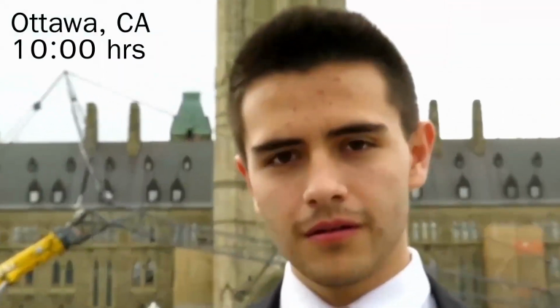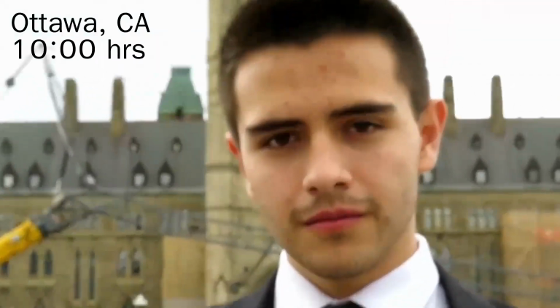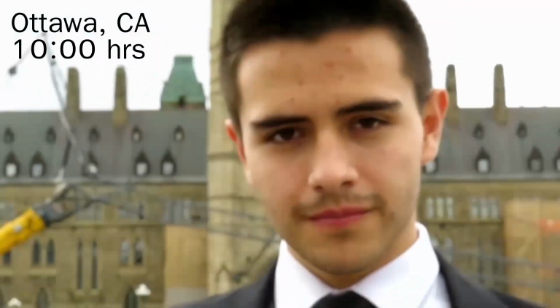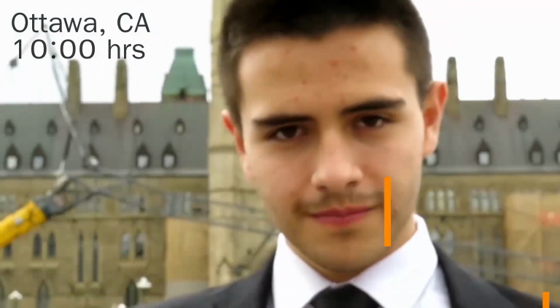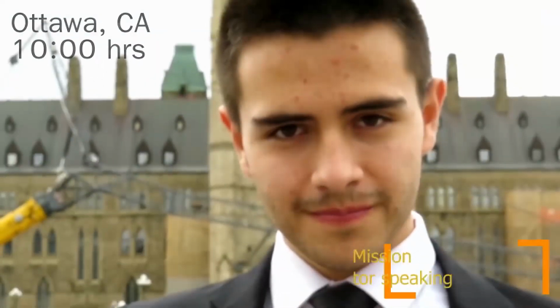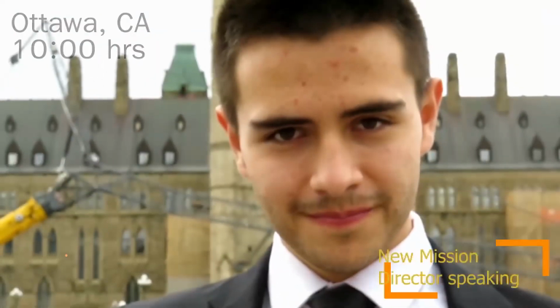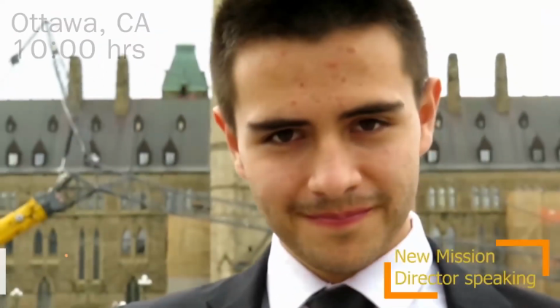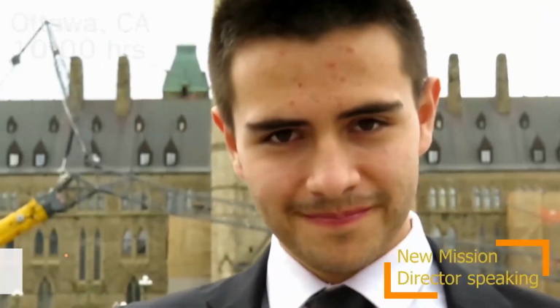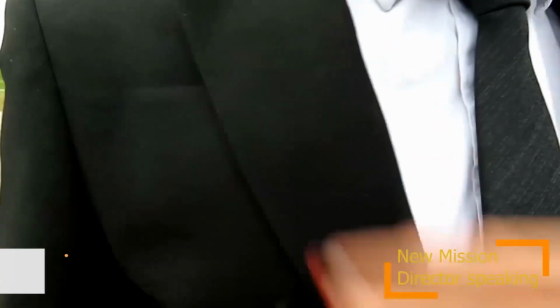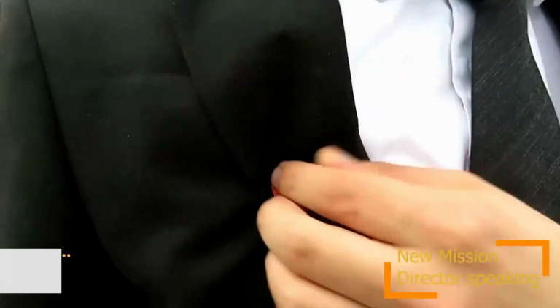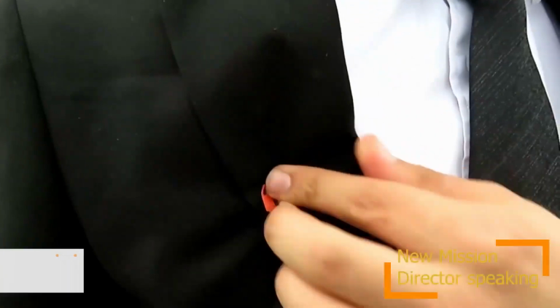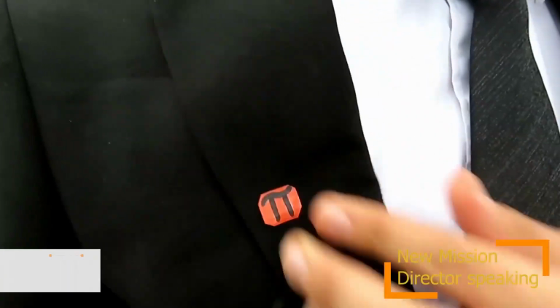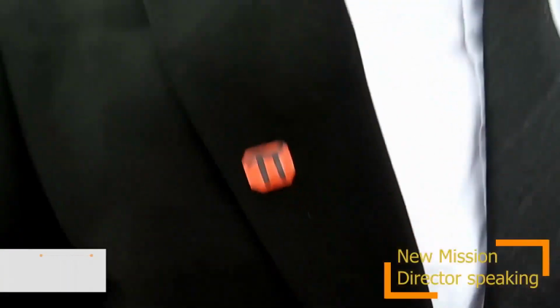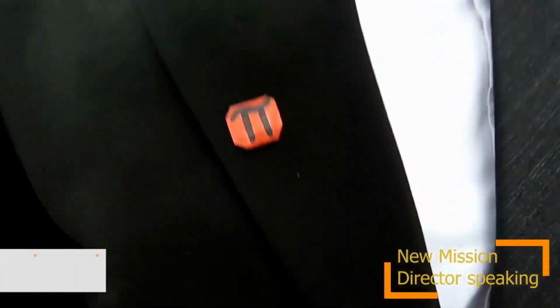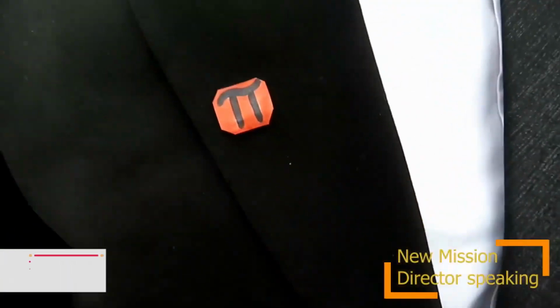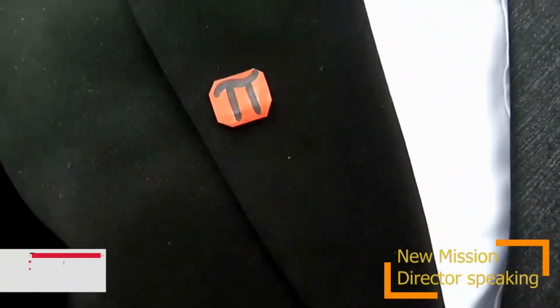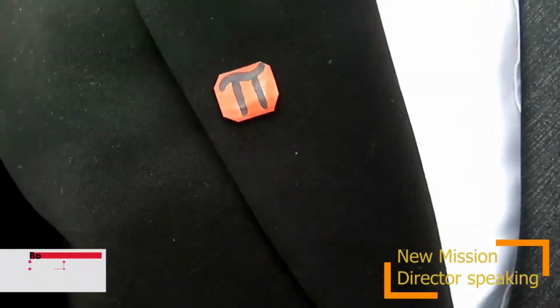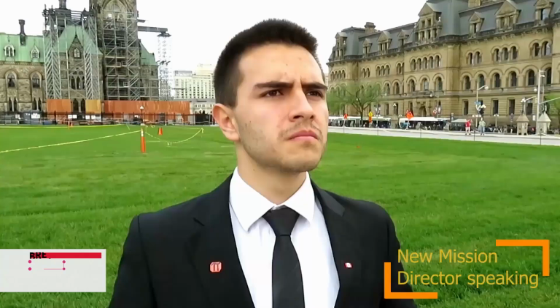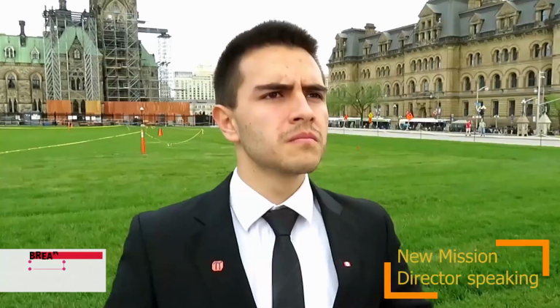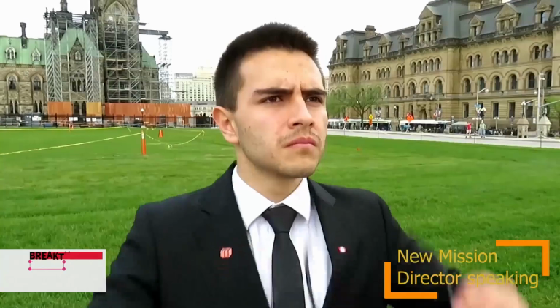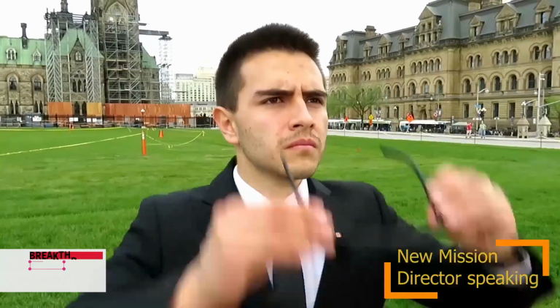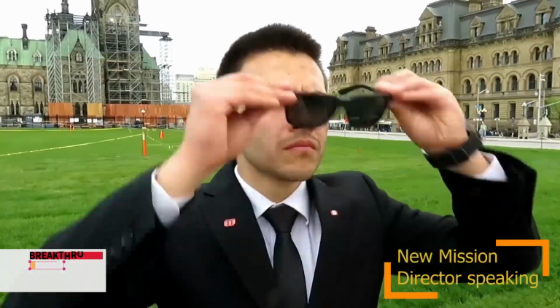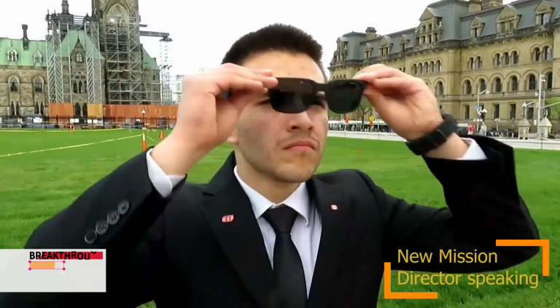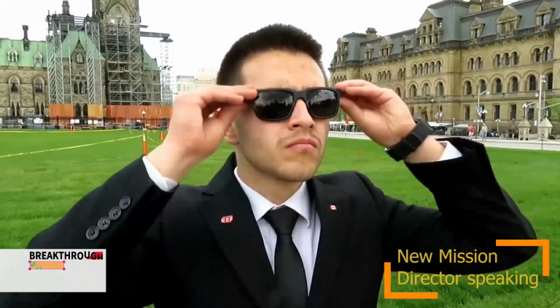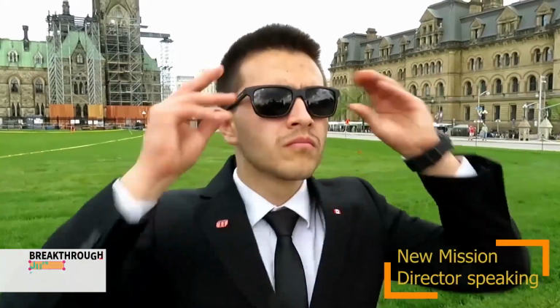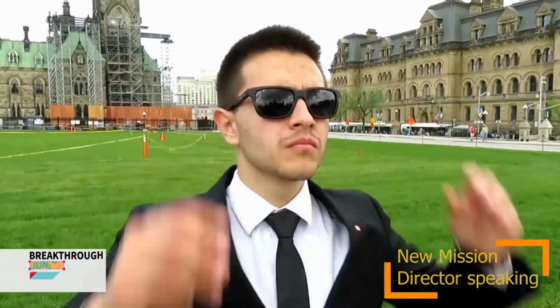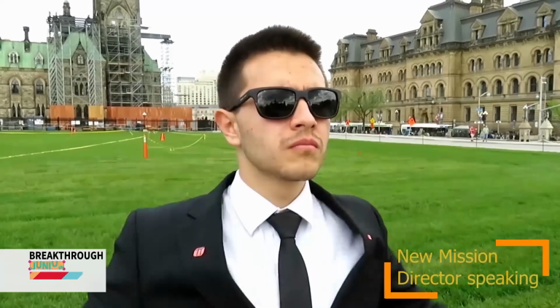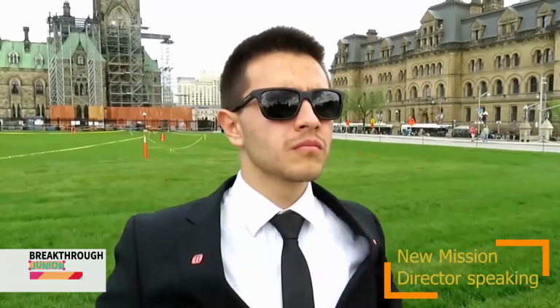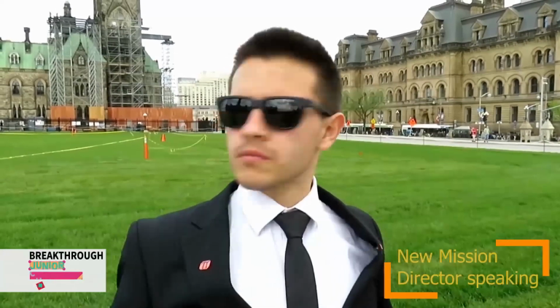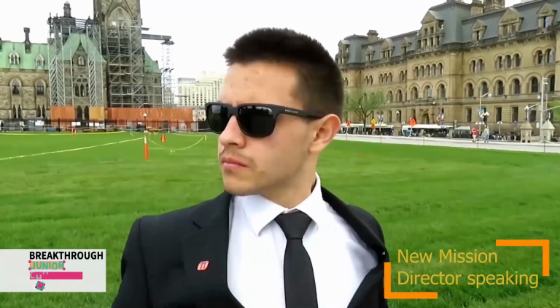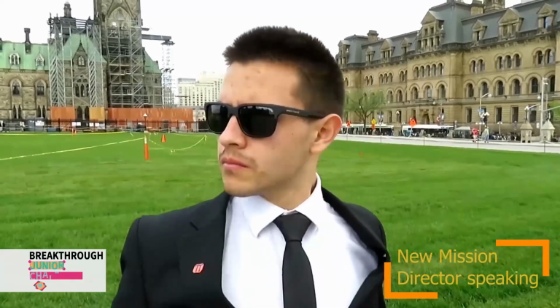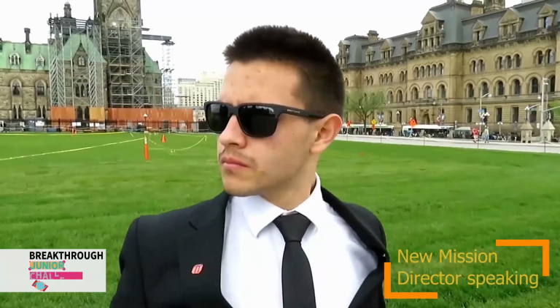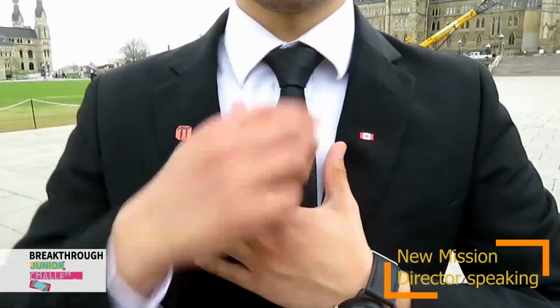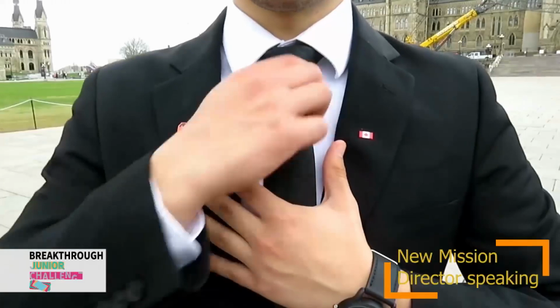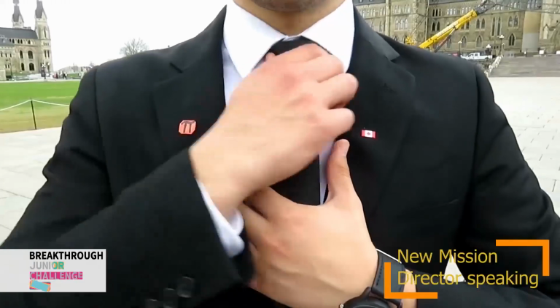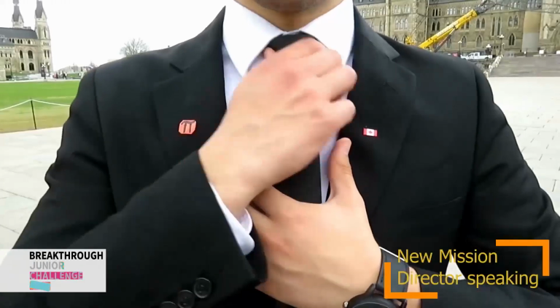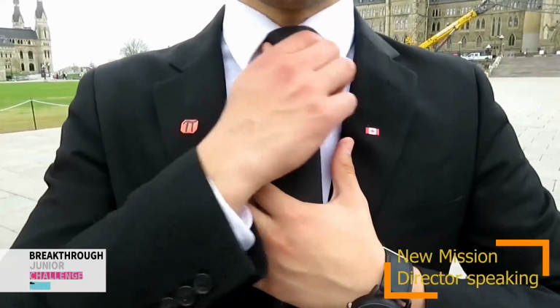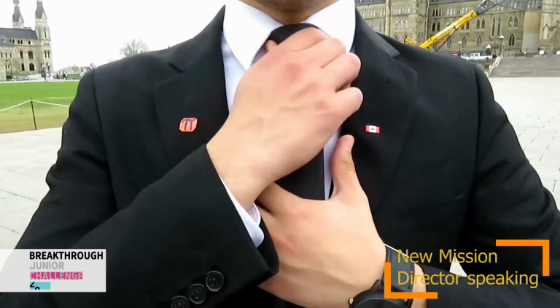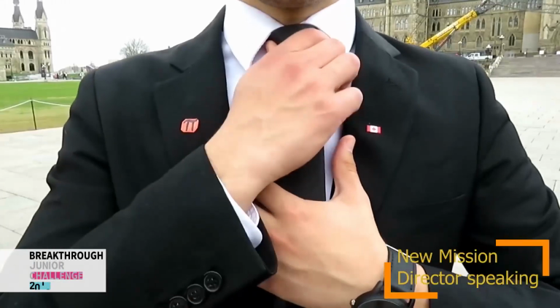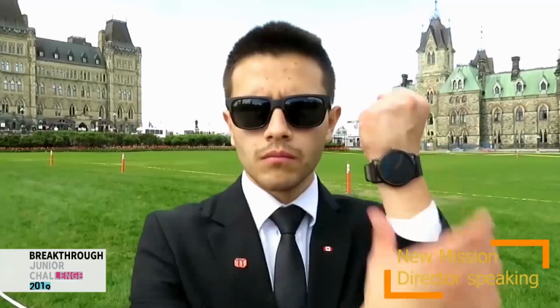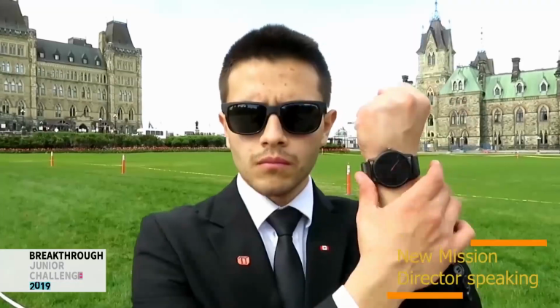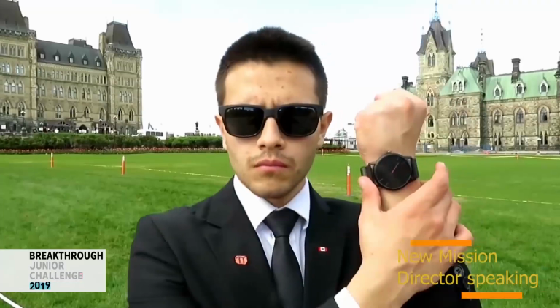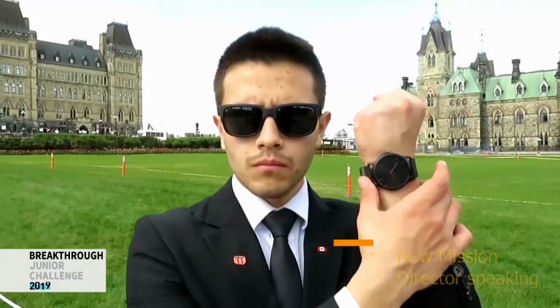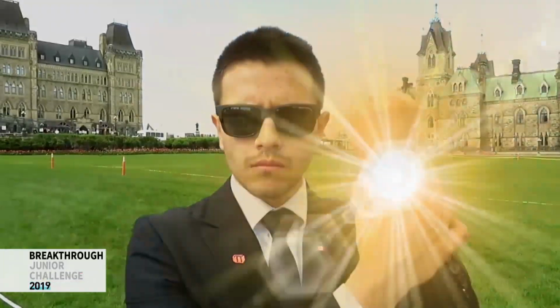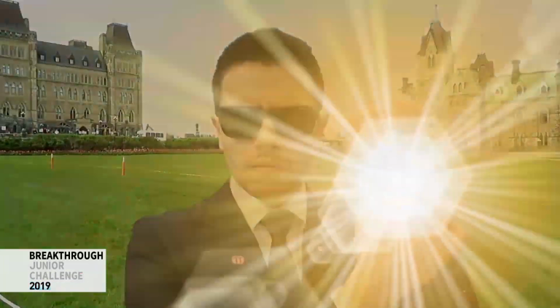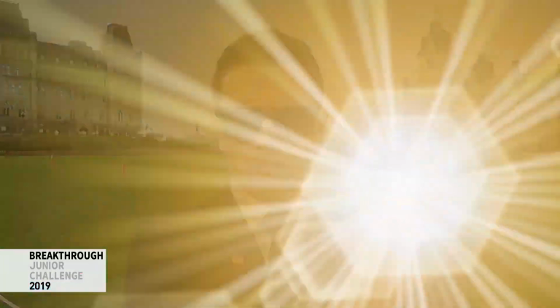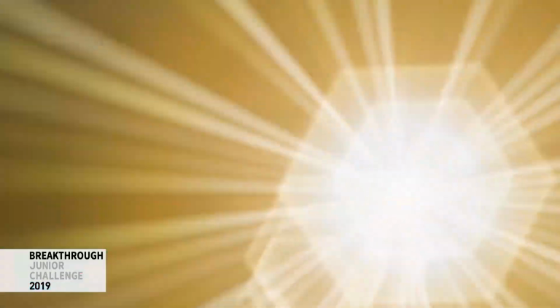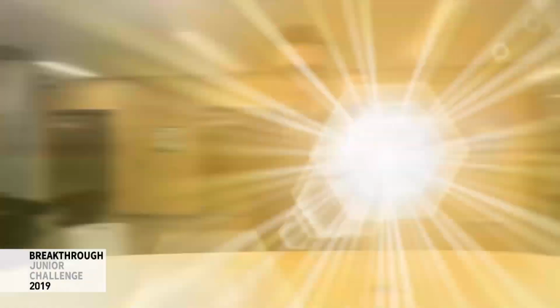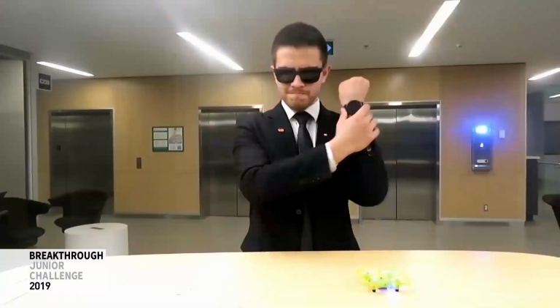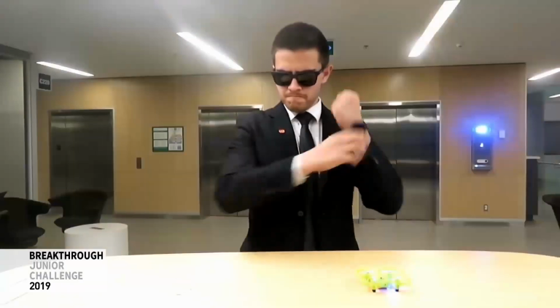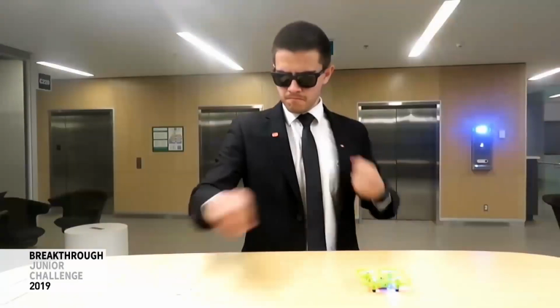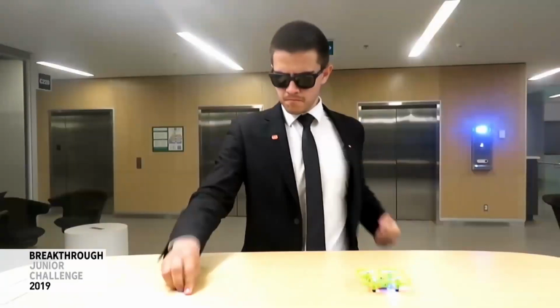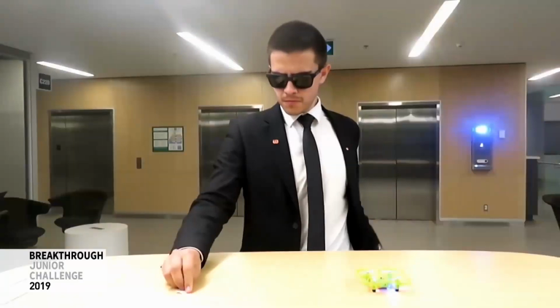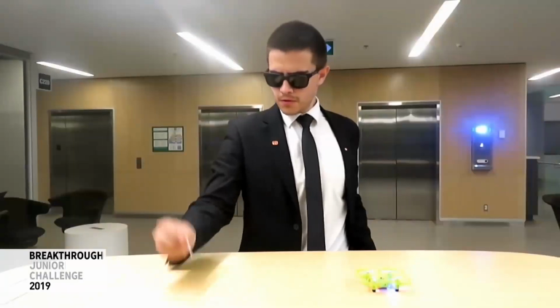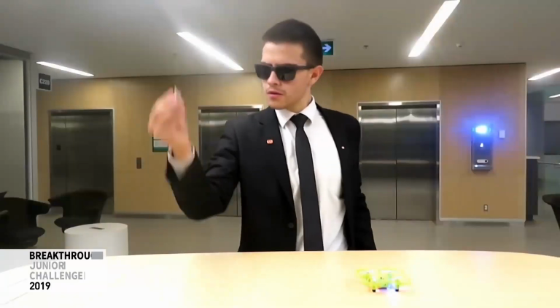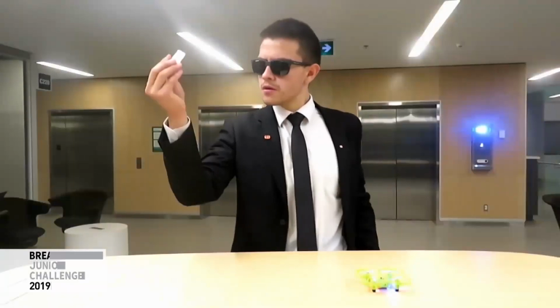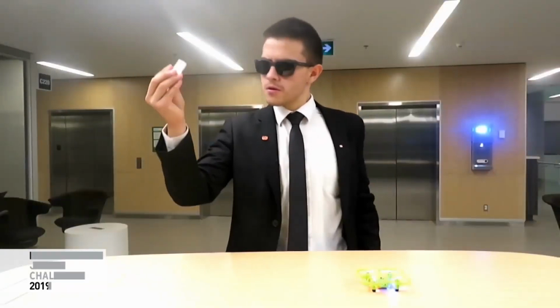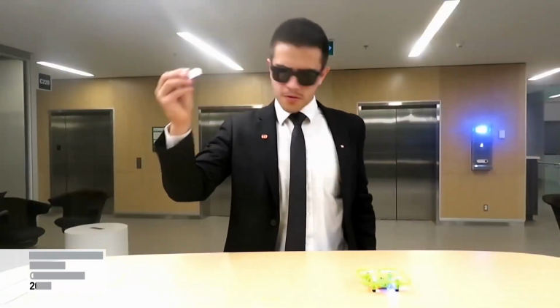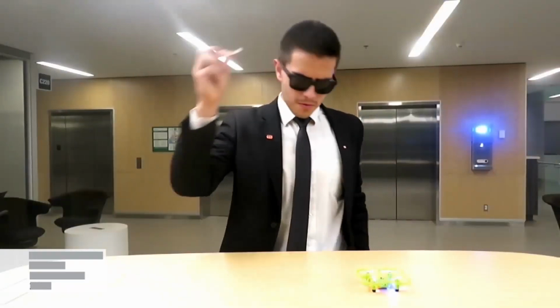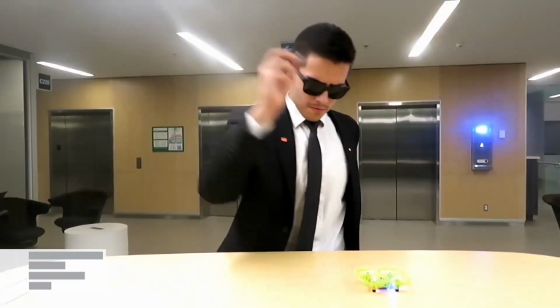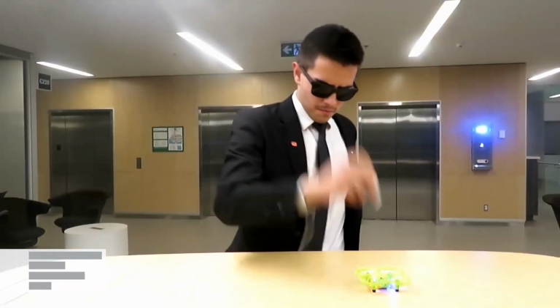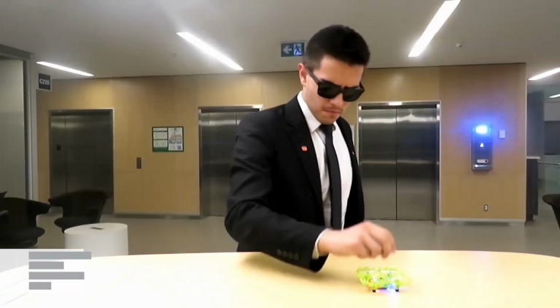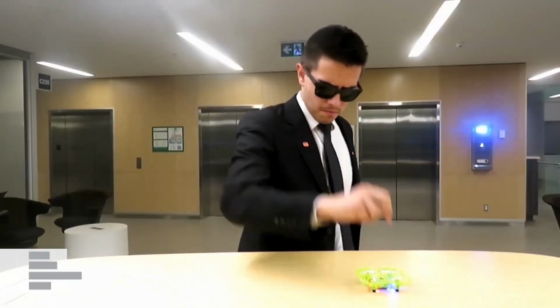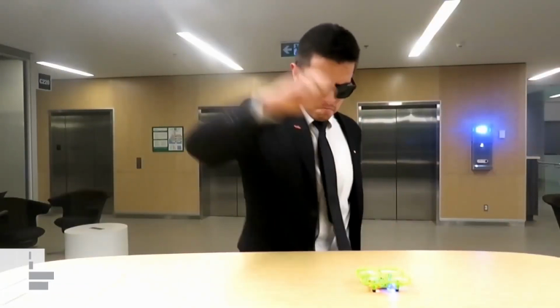Hello AgentPy, this is the director. There is a message you have to pick up. We've been waiting for months to get it, so this mission must be perfect. Good luck!